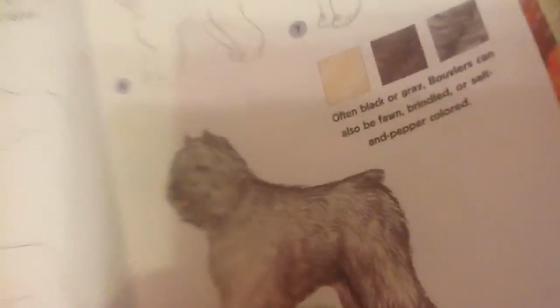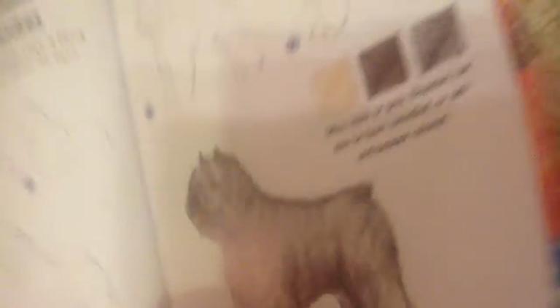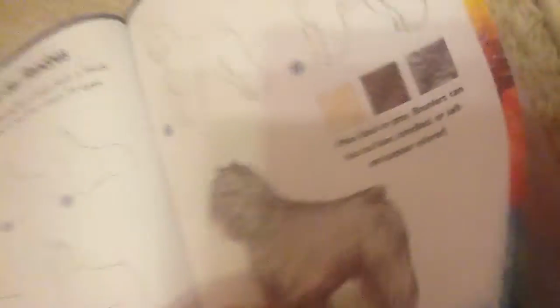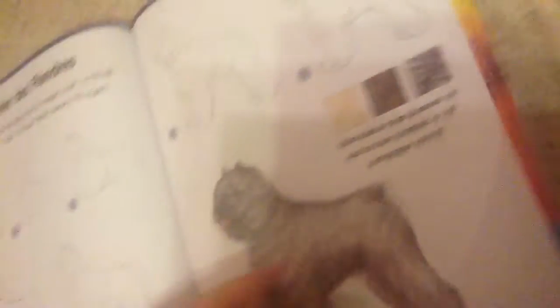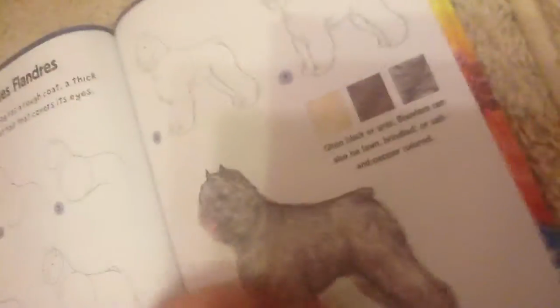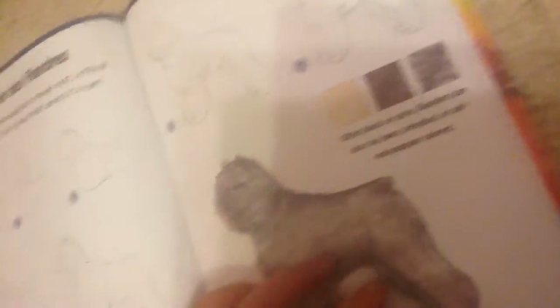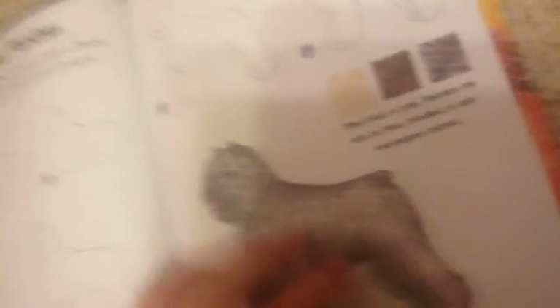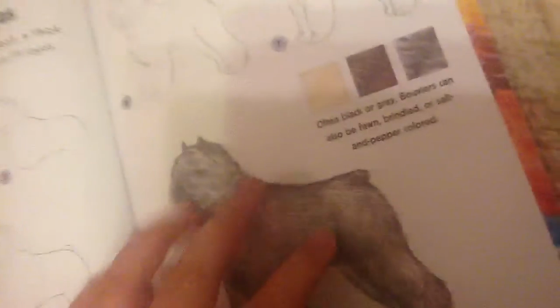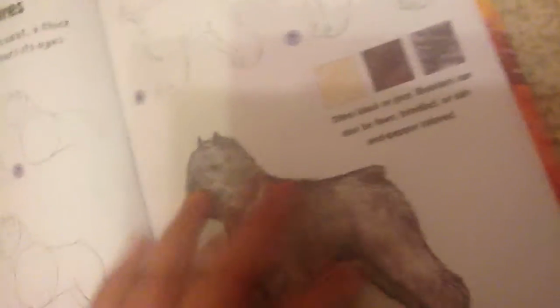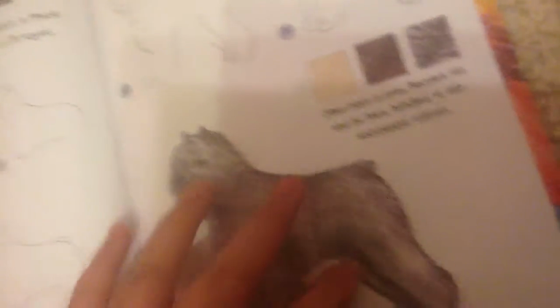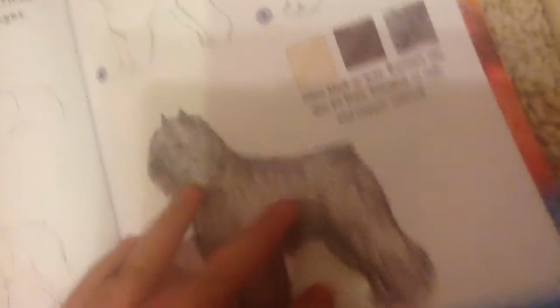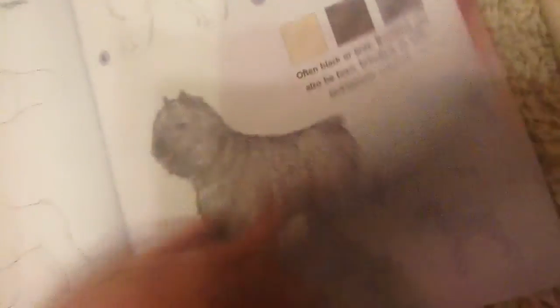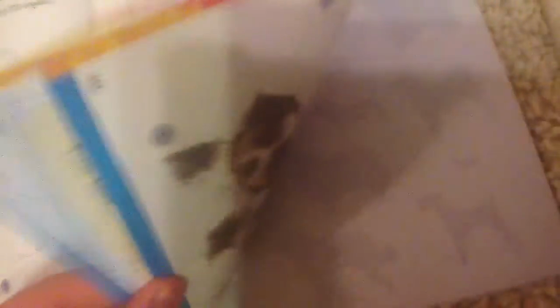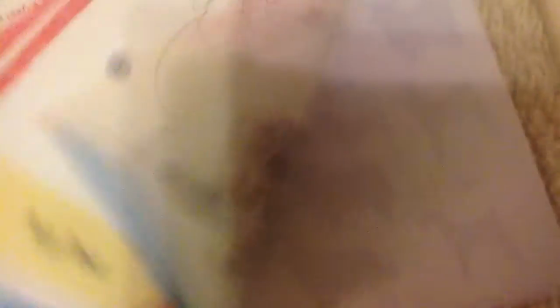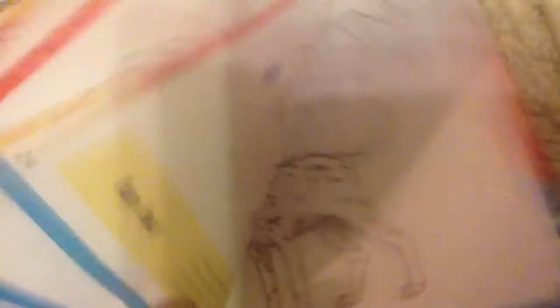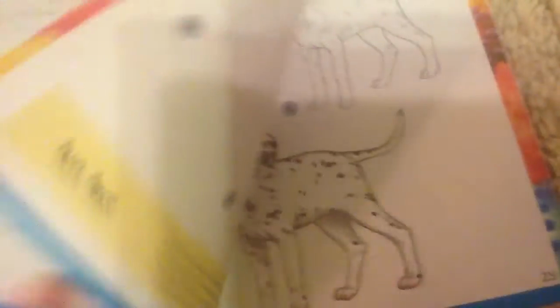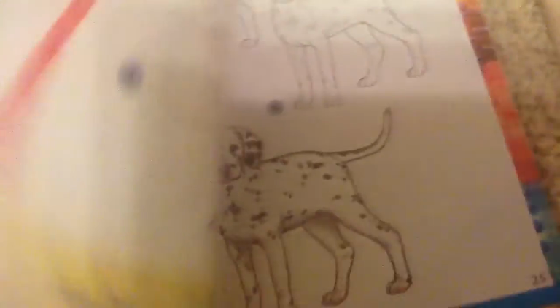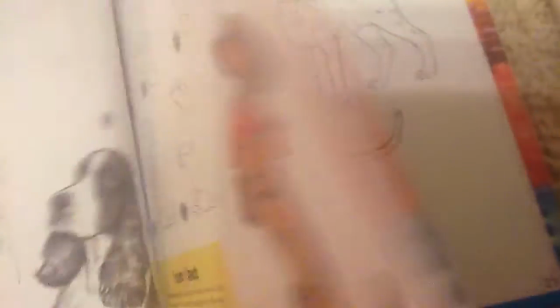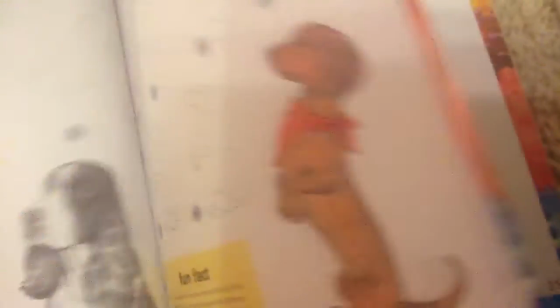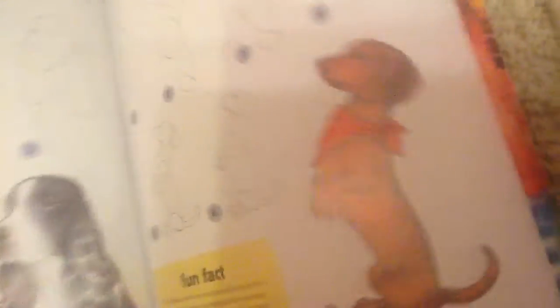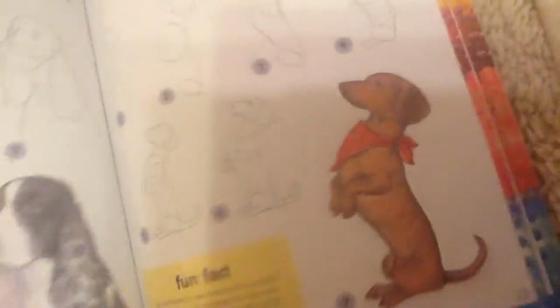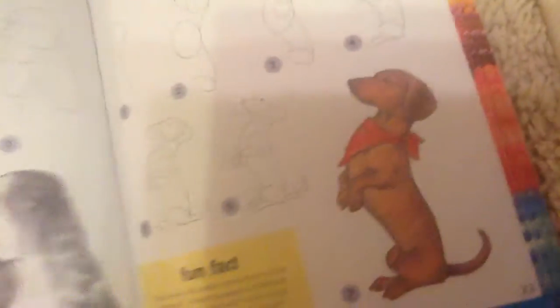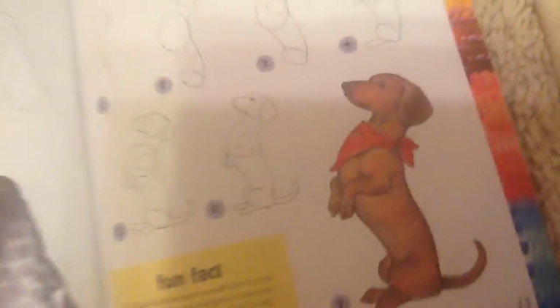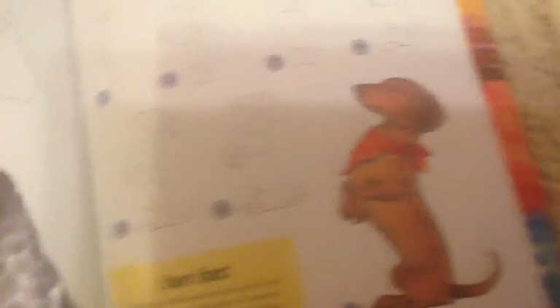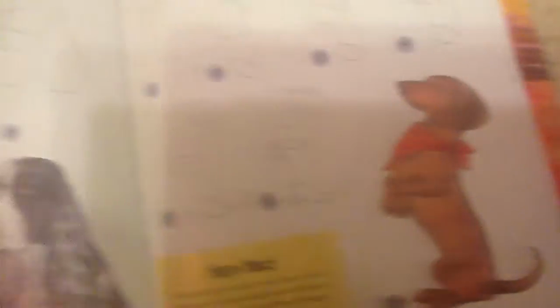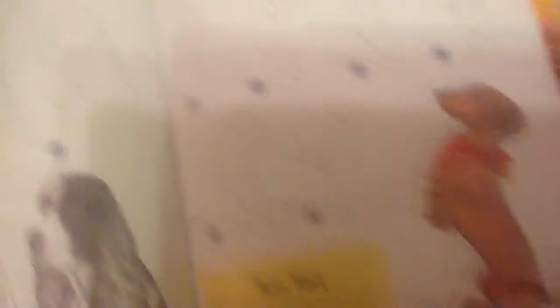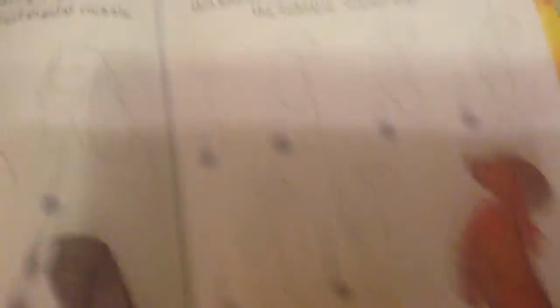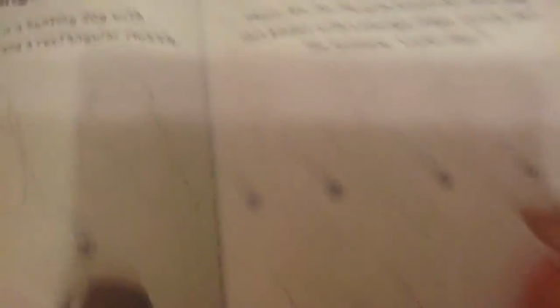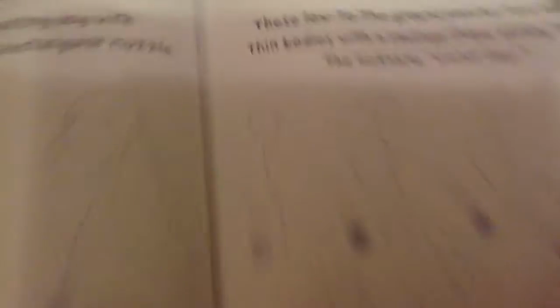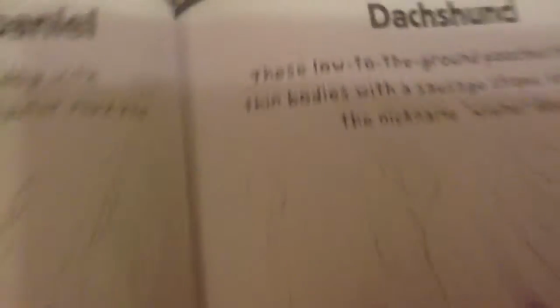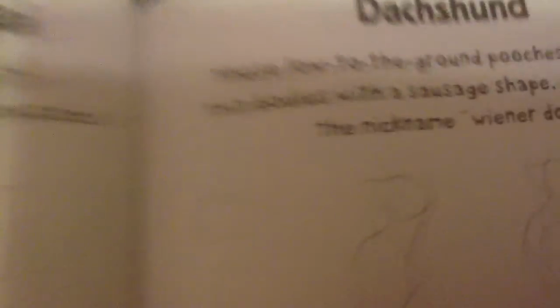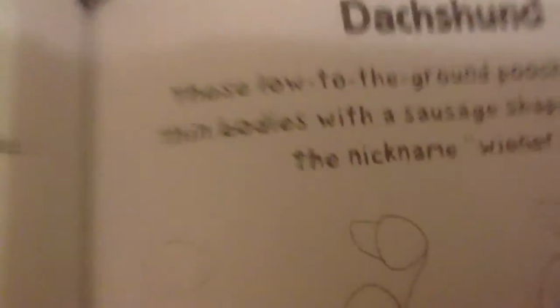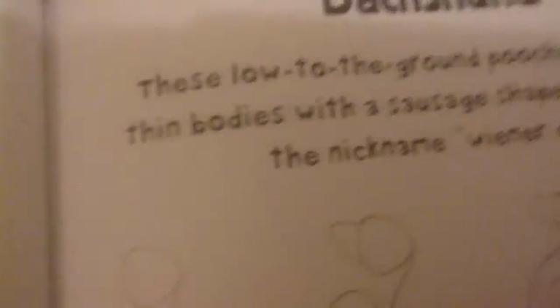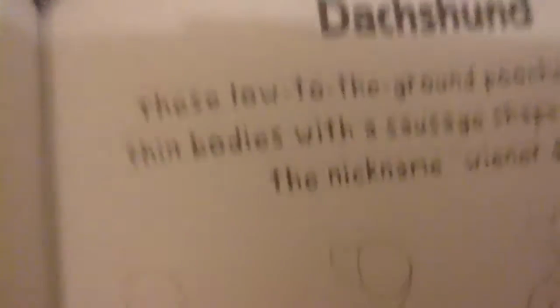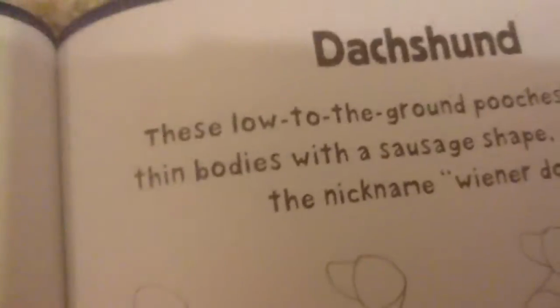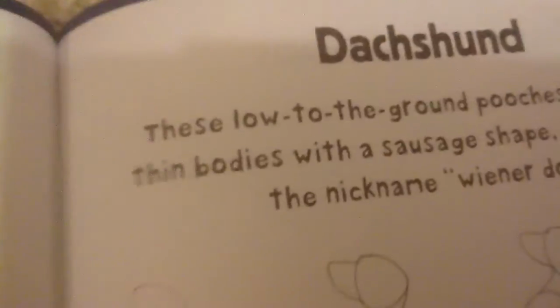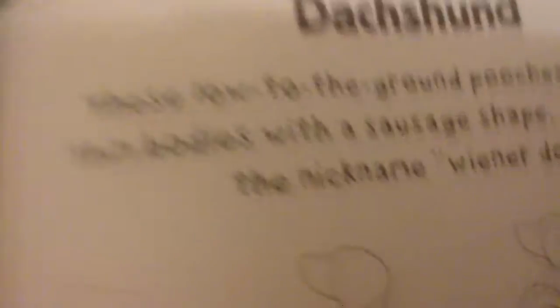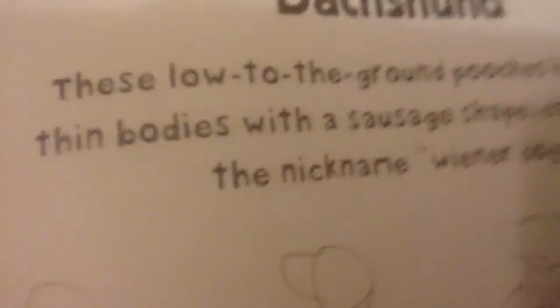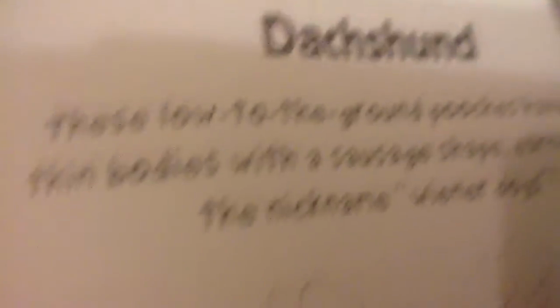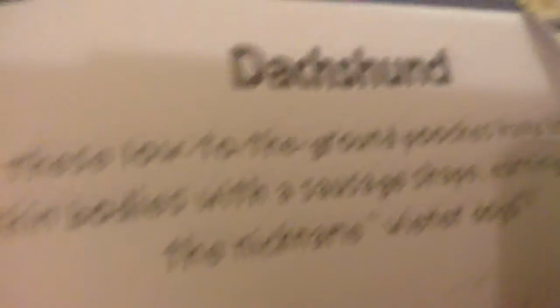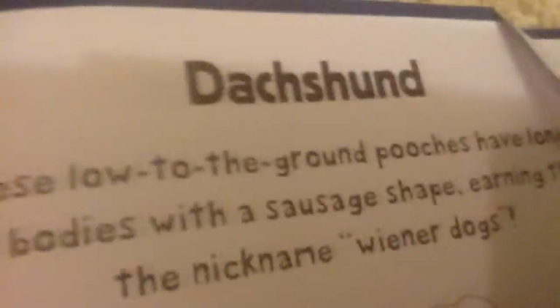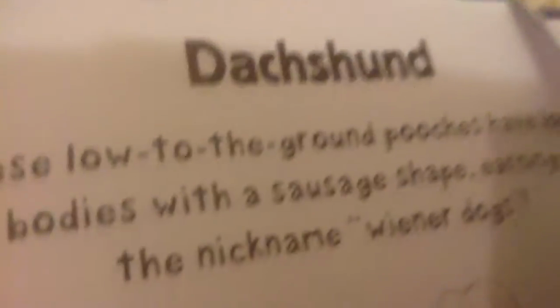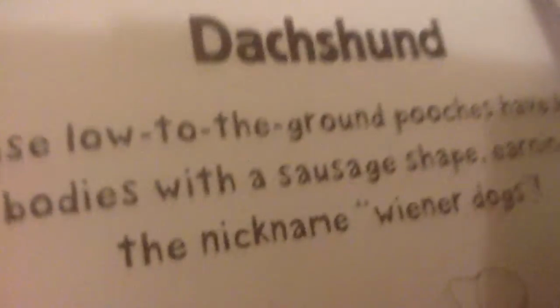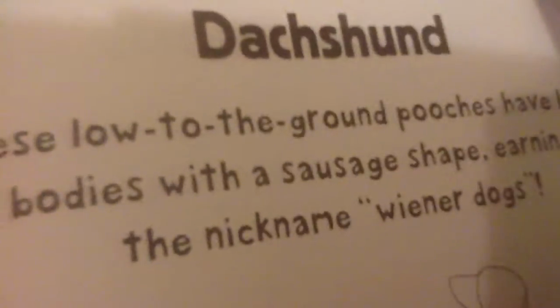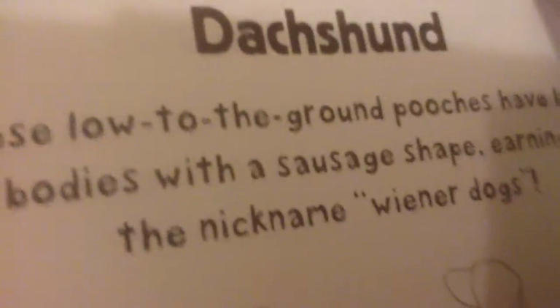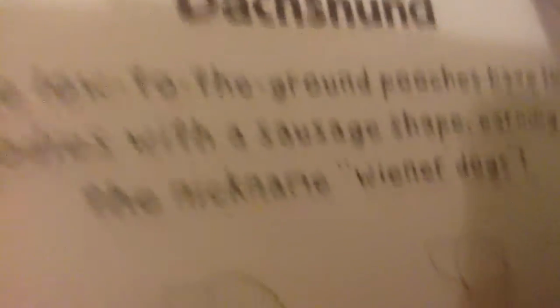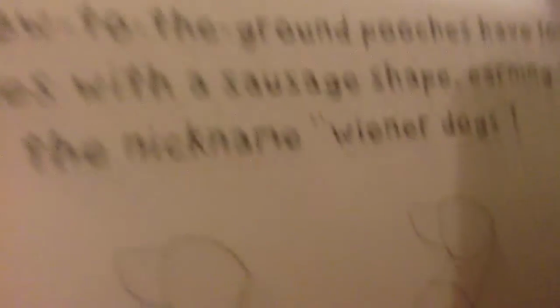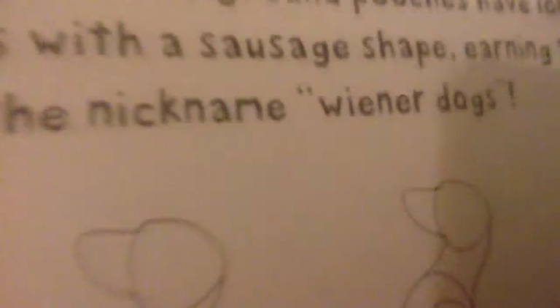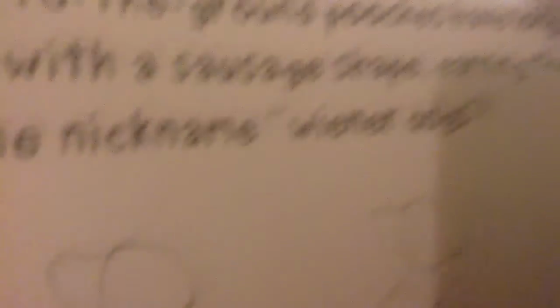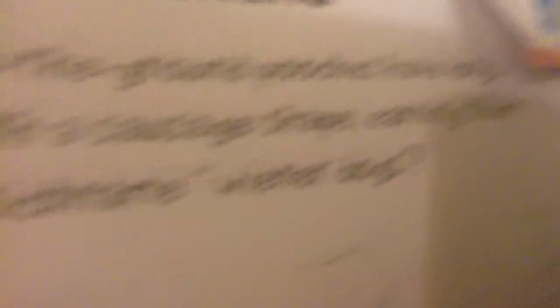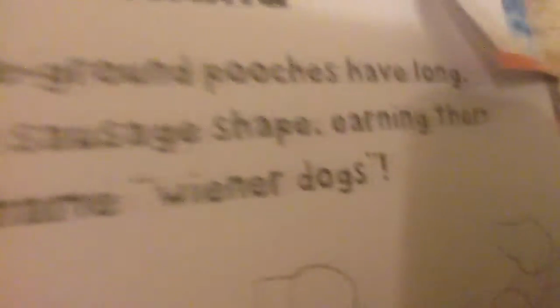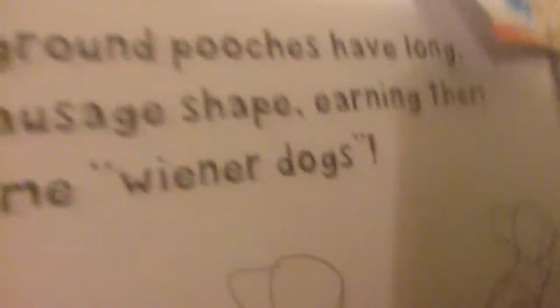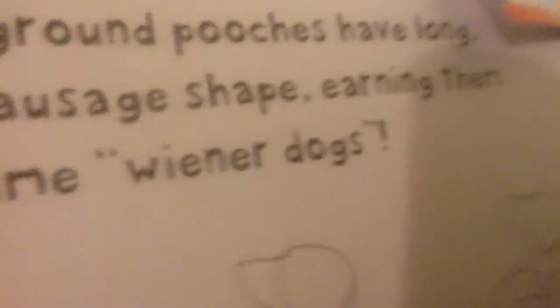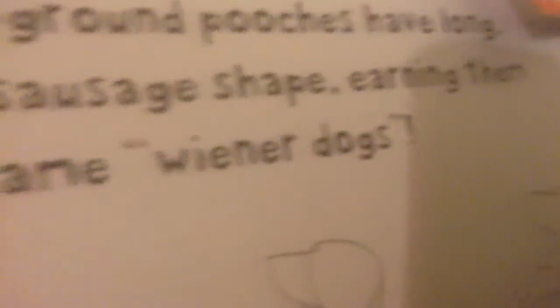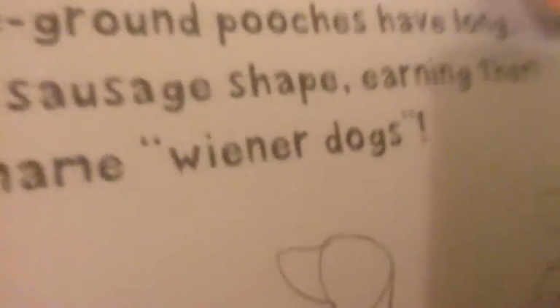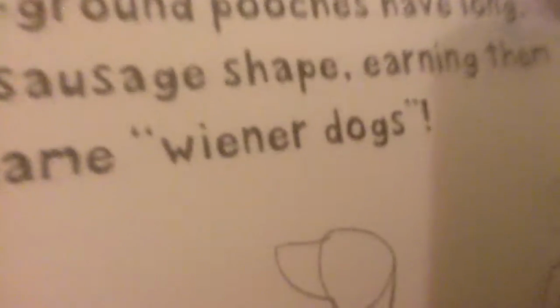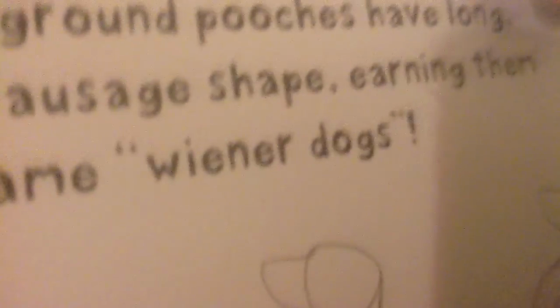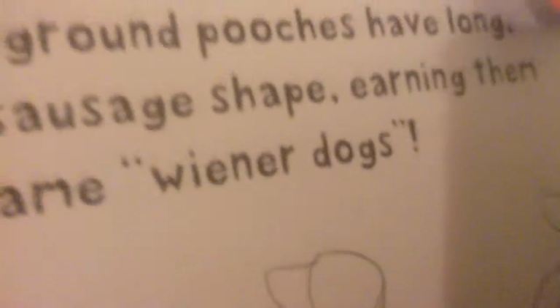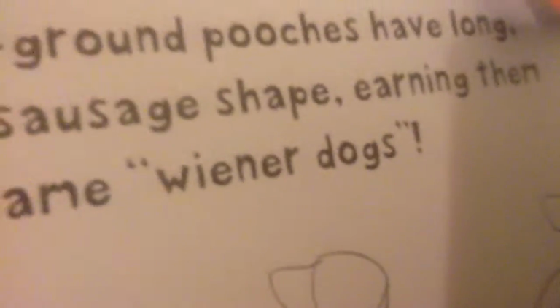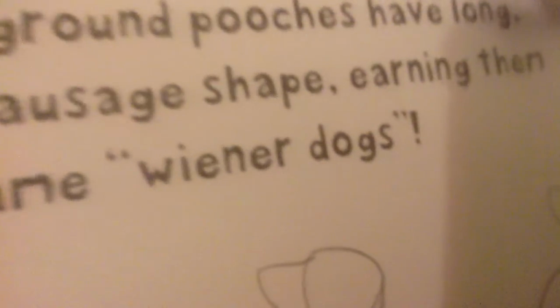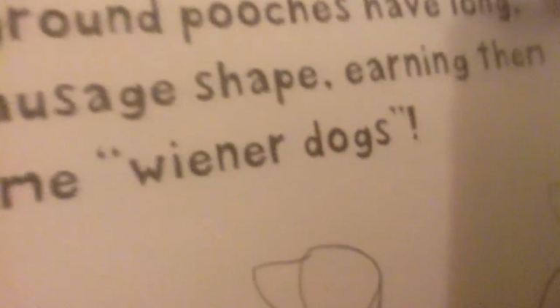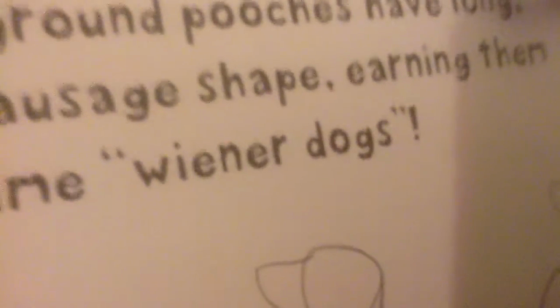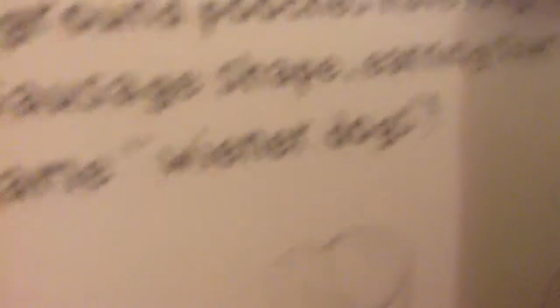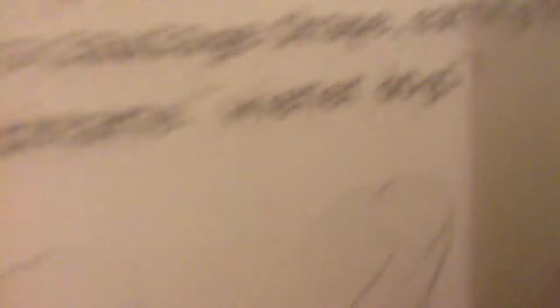The first dog I'm going to show you guys how to draw is a dachshund, also known as wiener dogs.